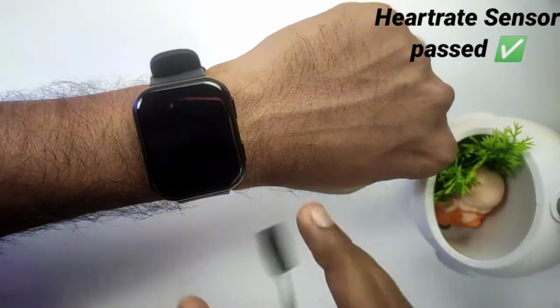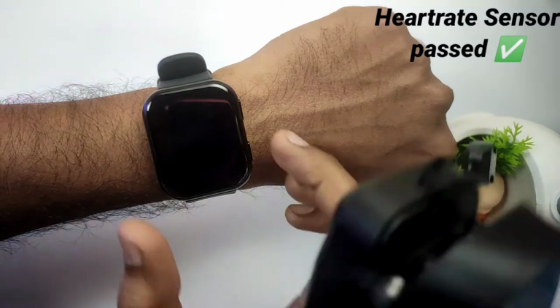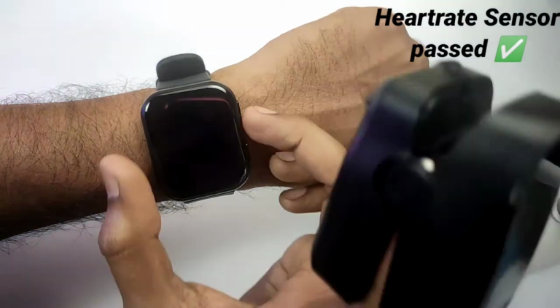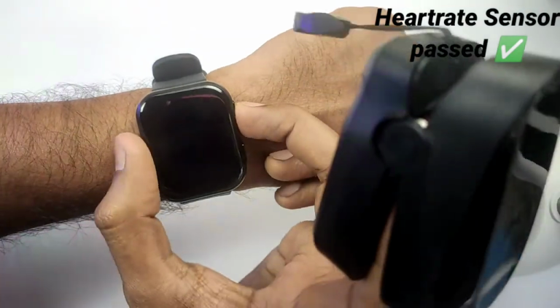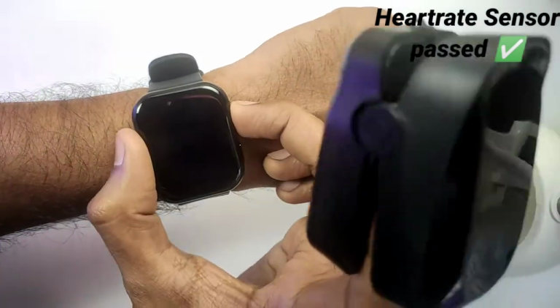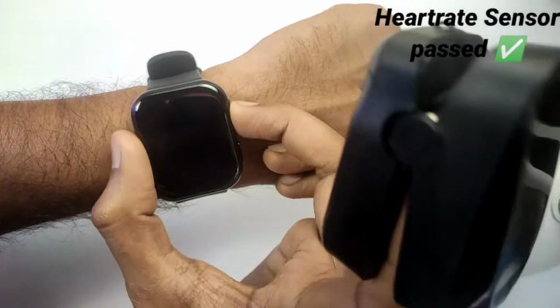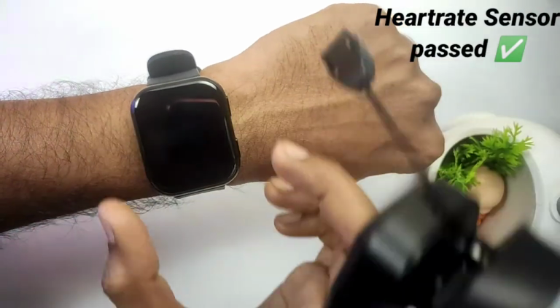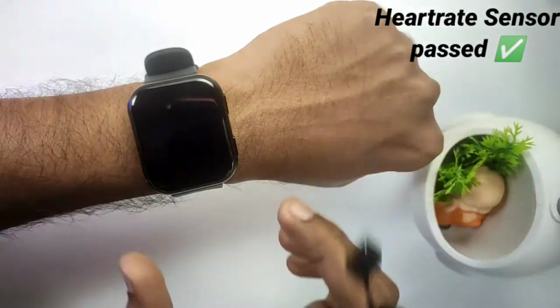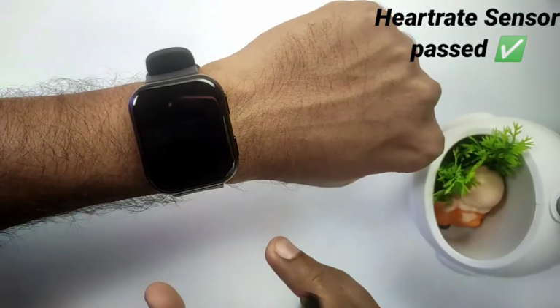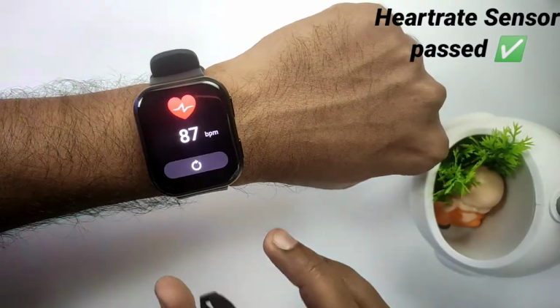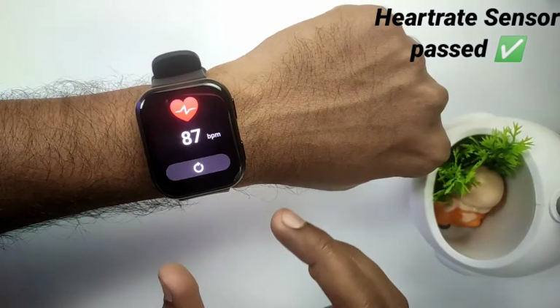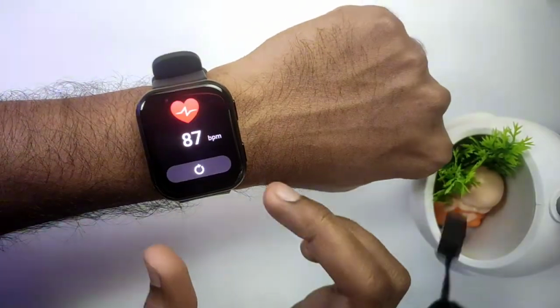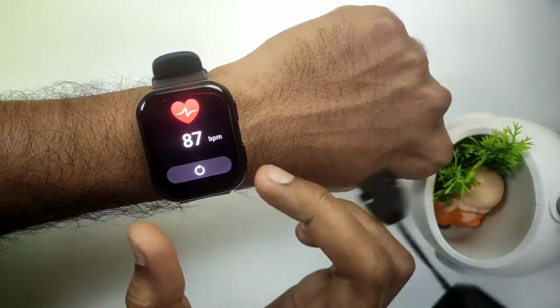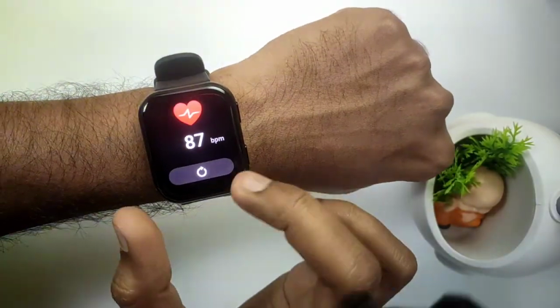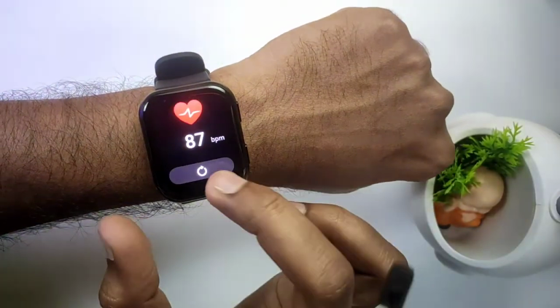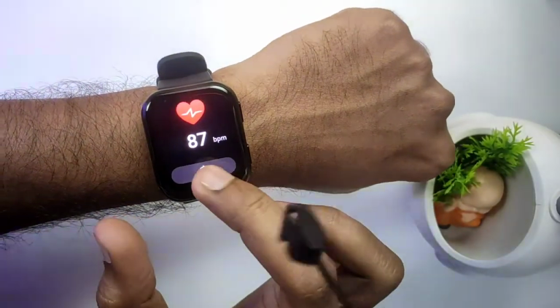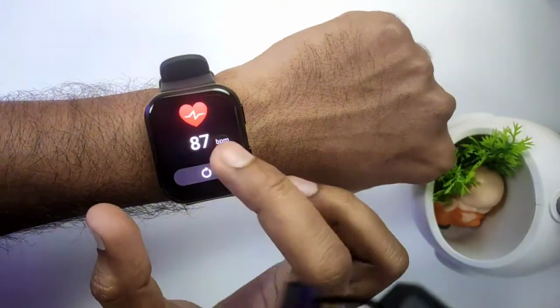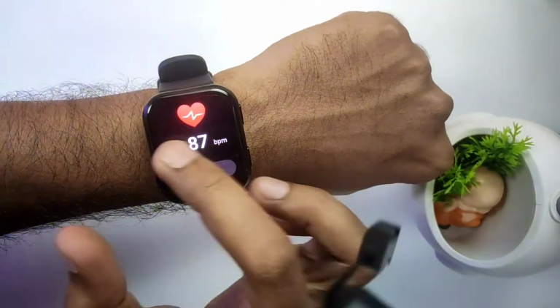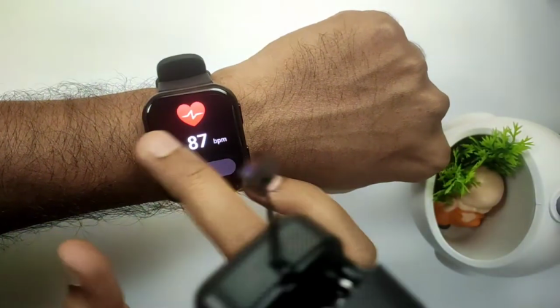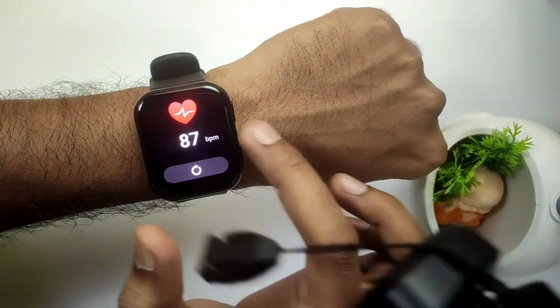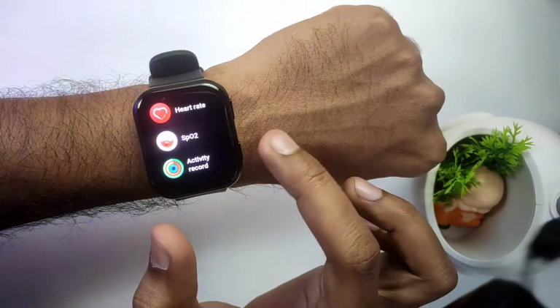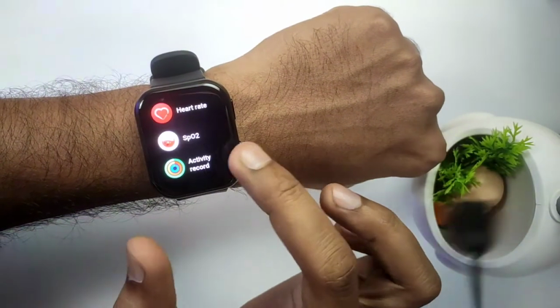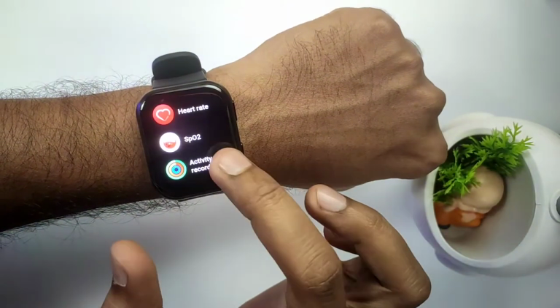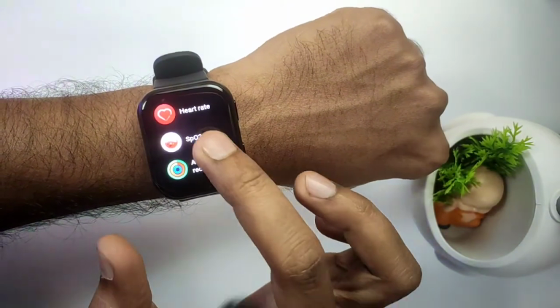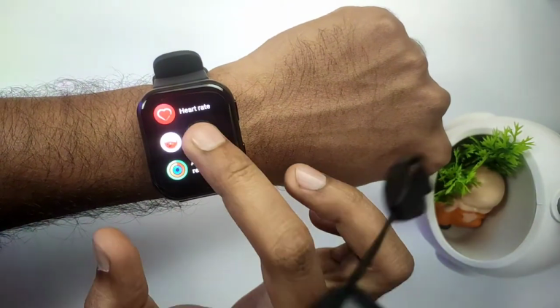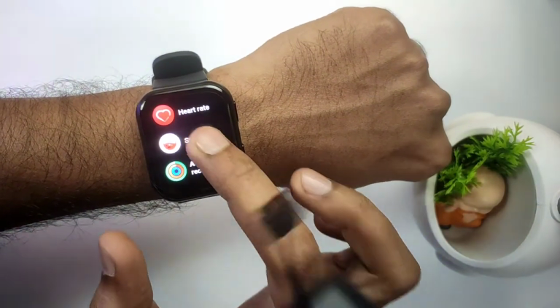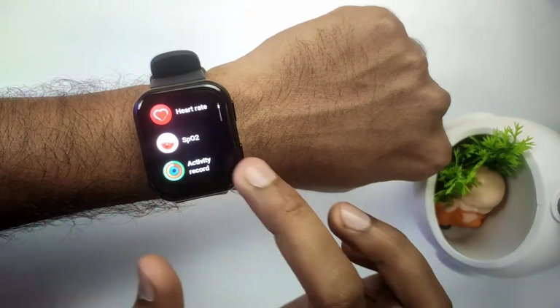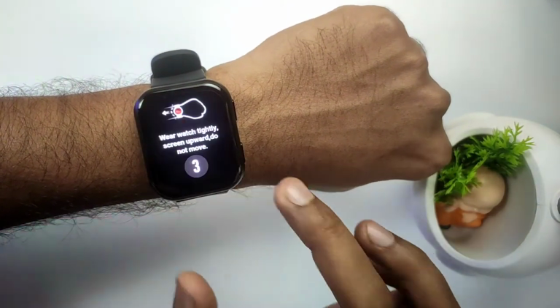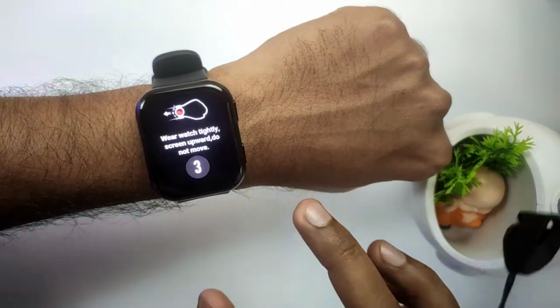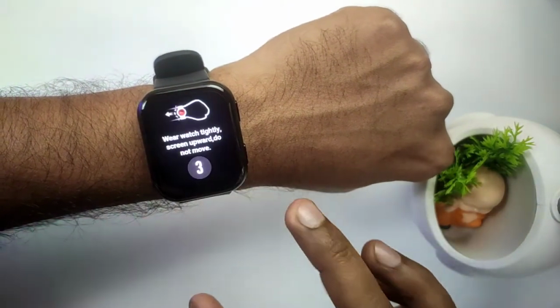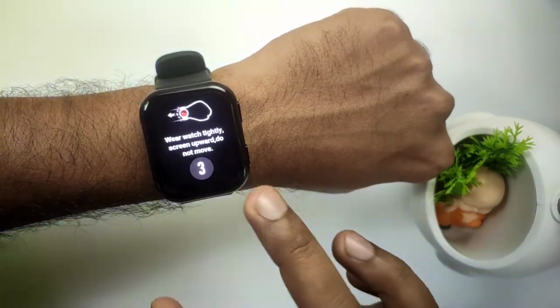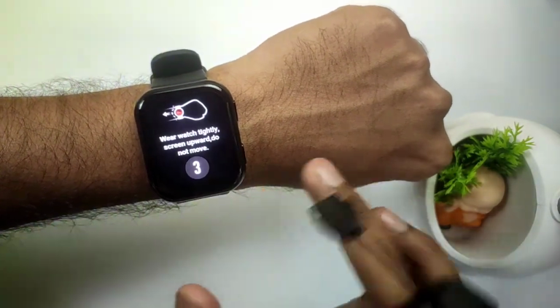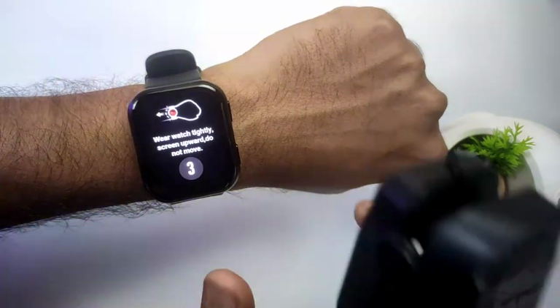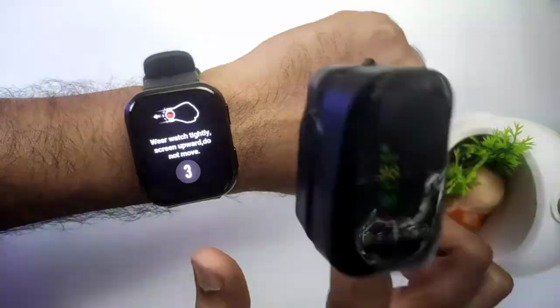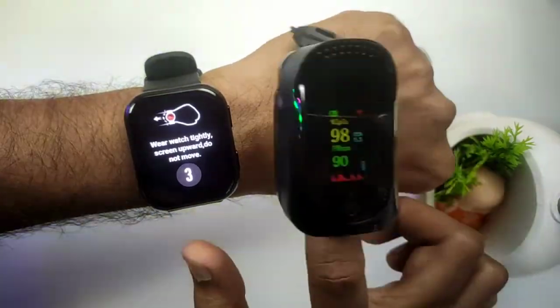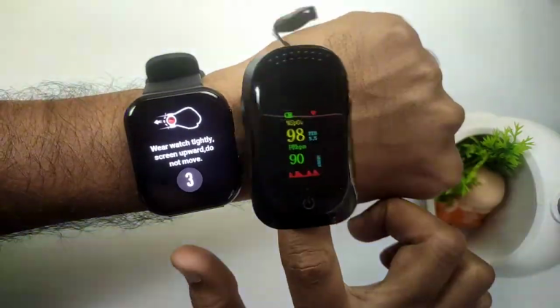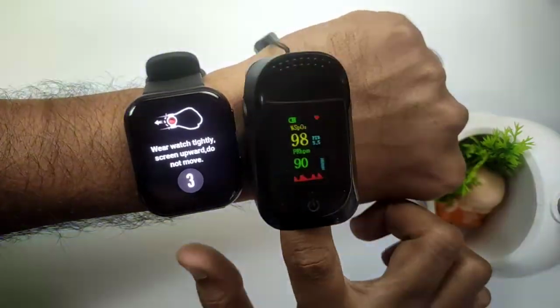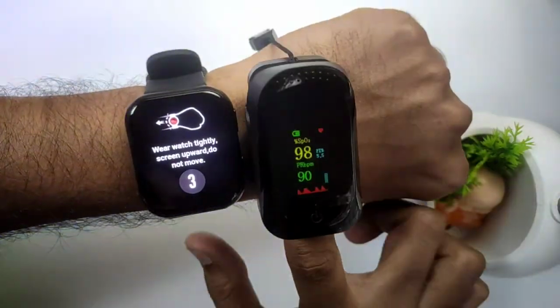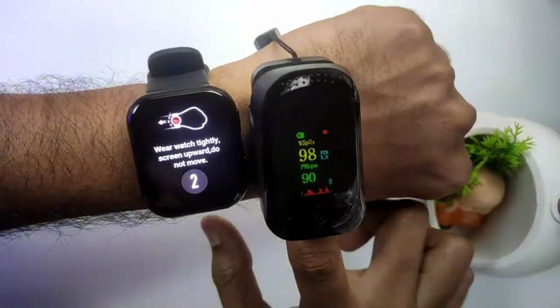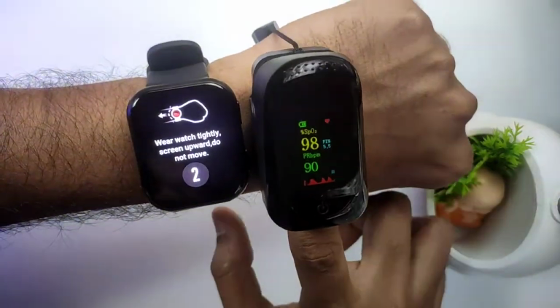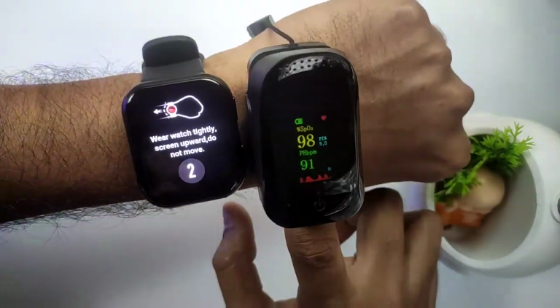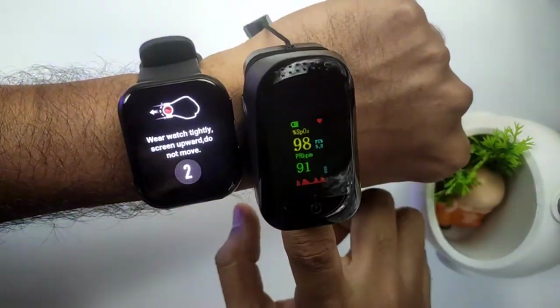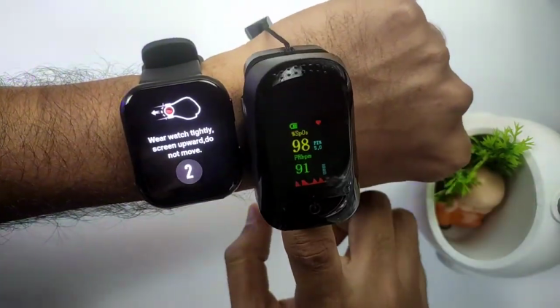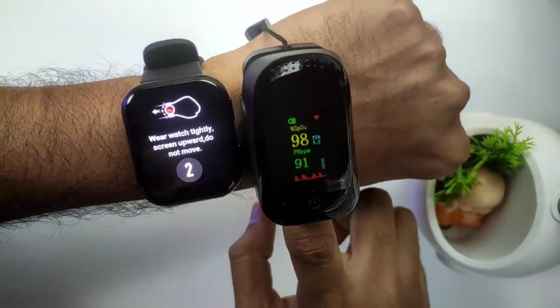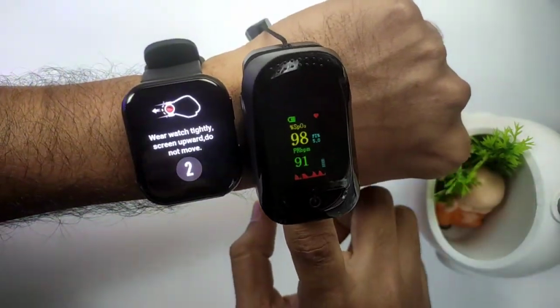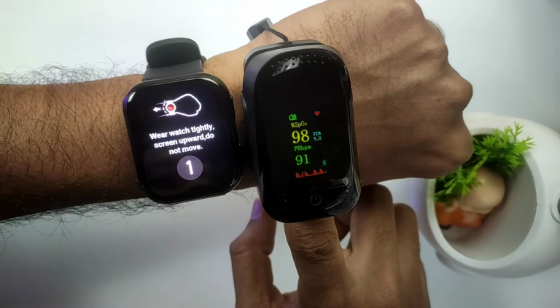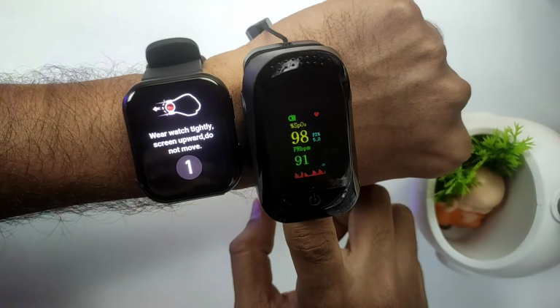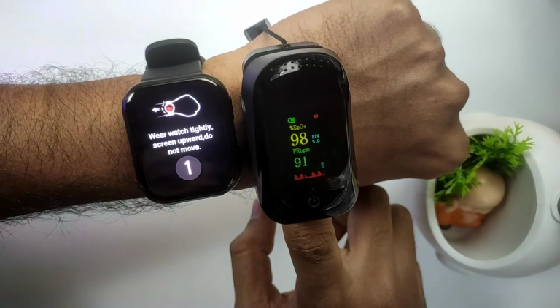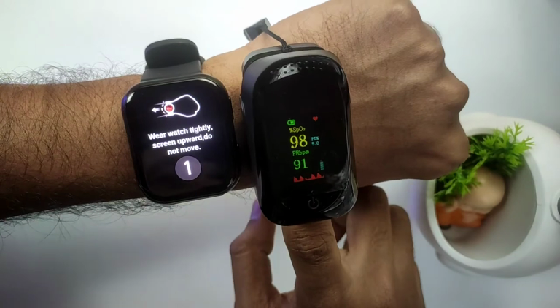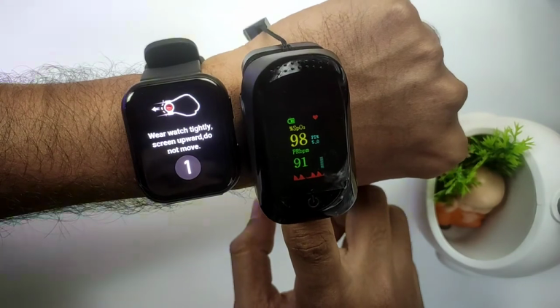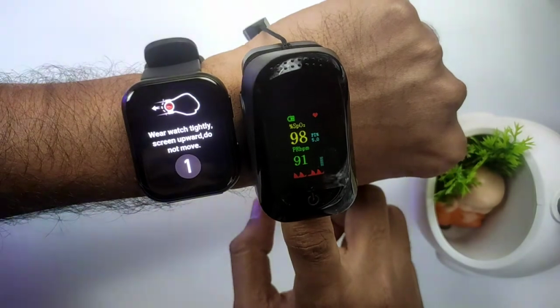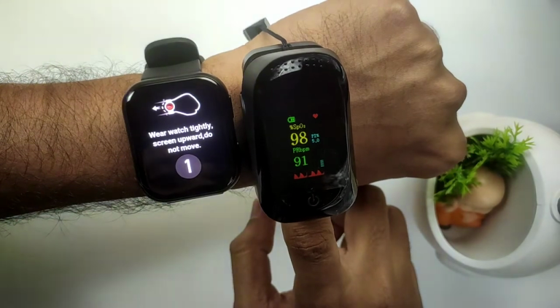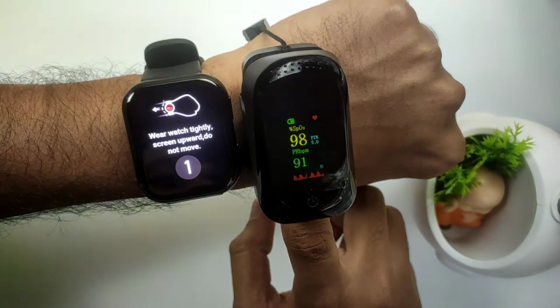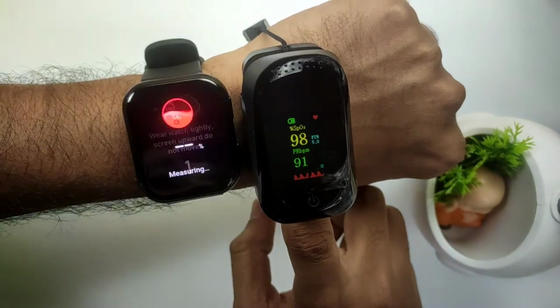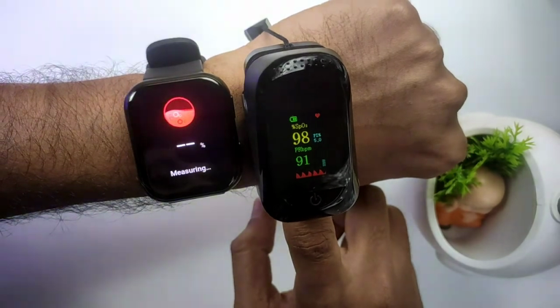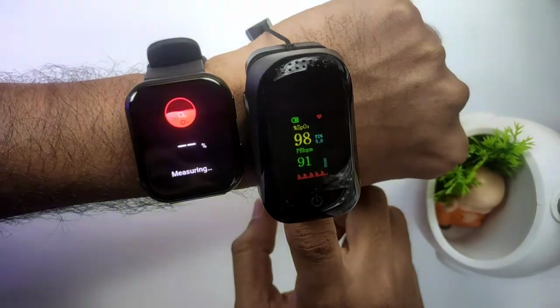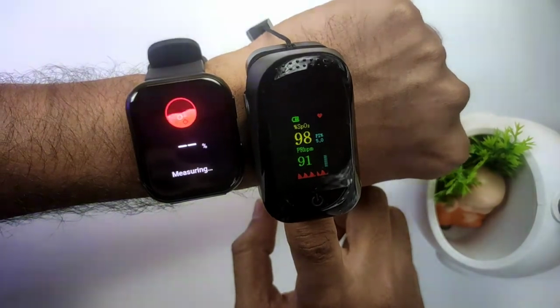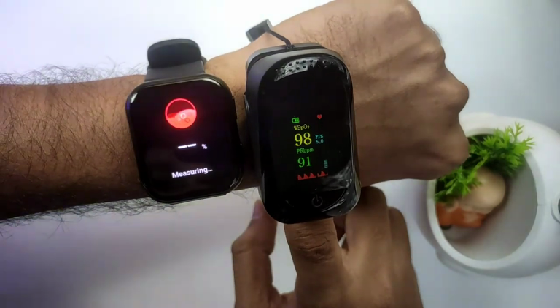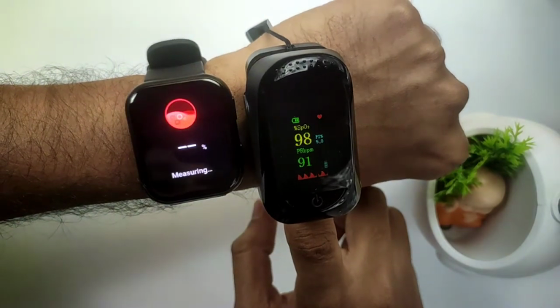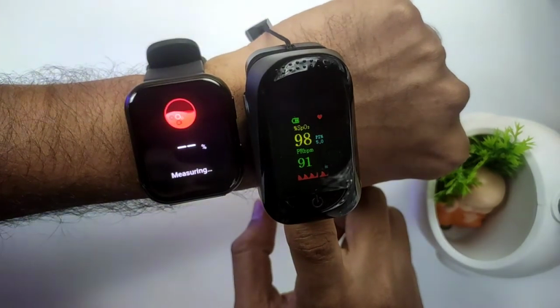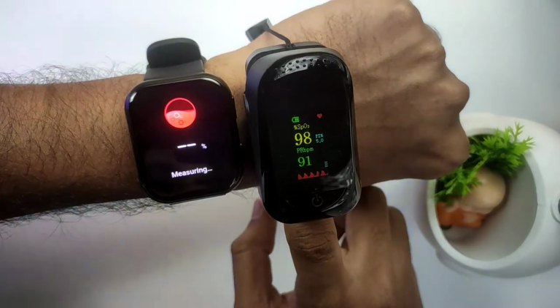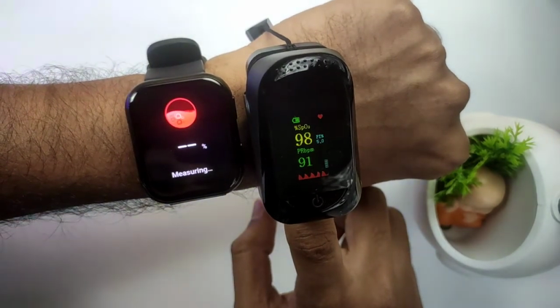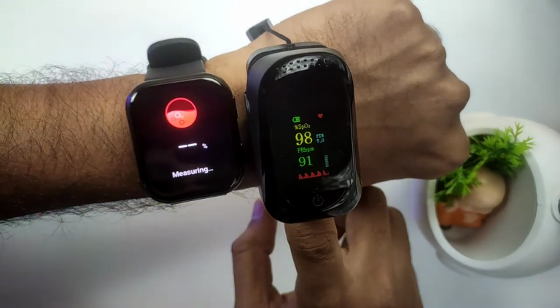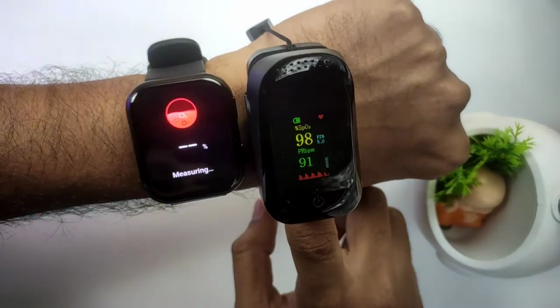Now let's test the SPO2. The oximeter is reading 98%.